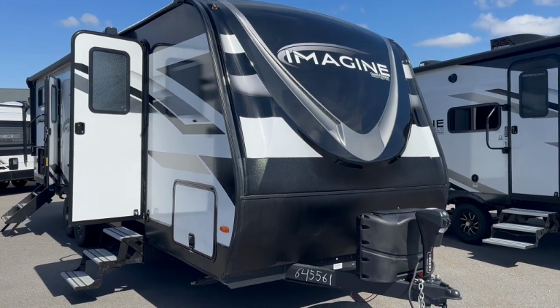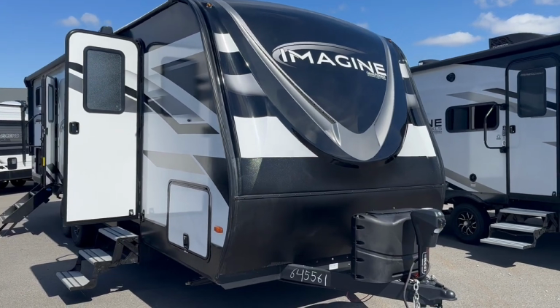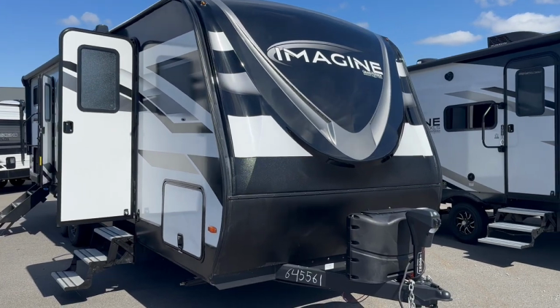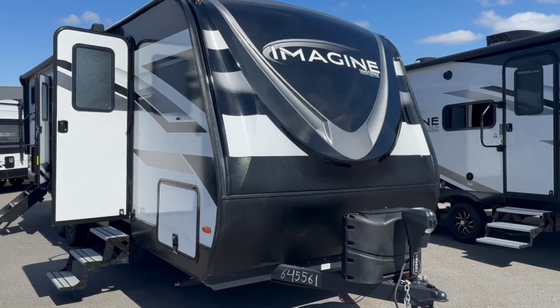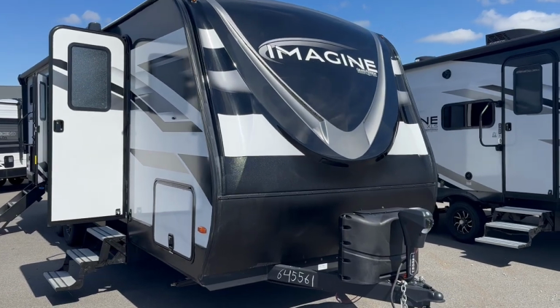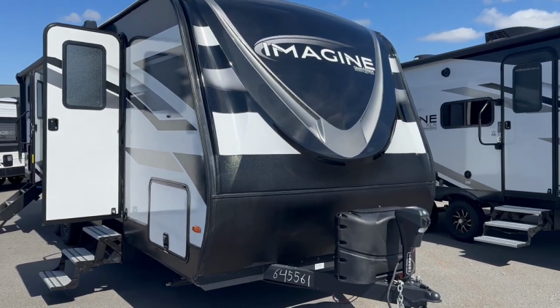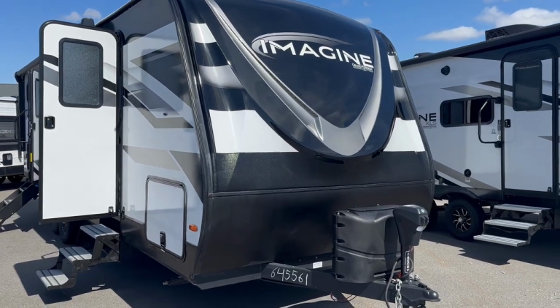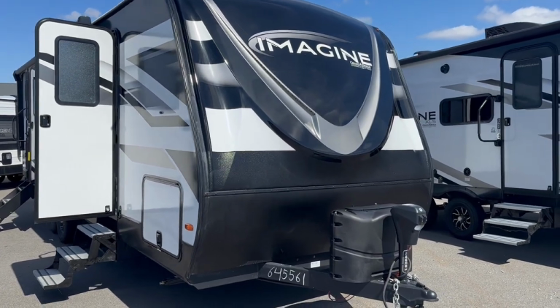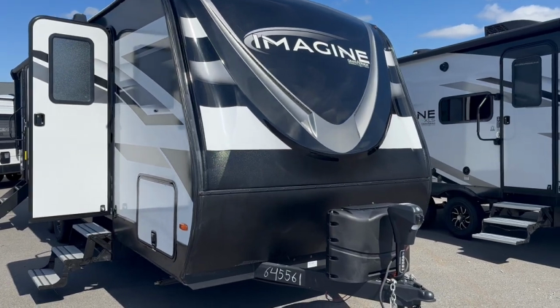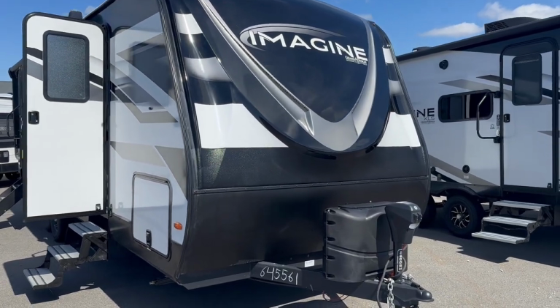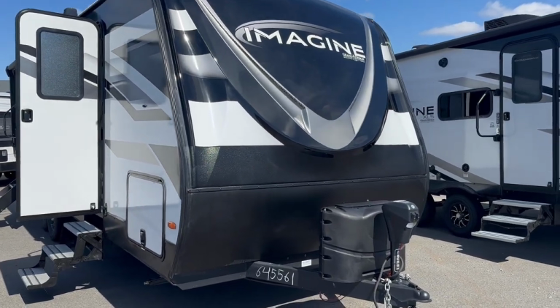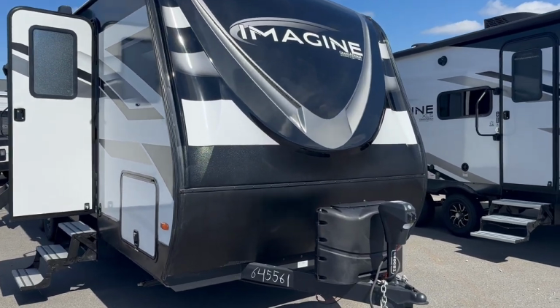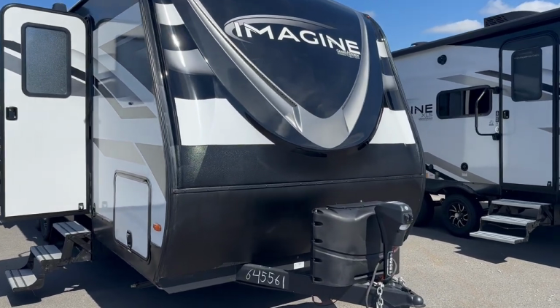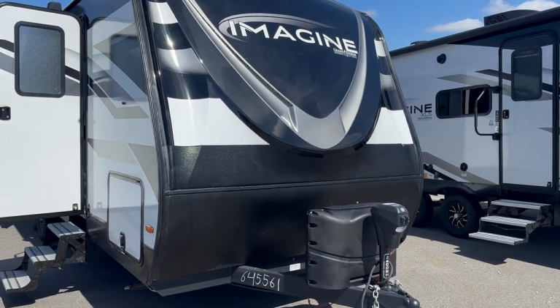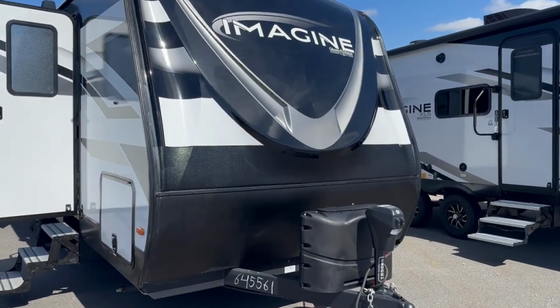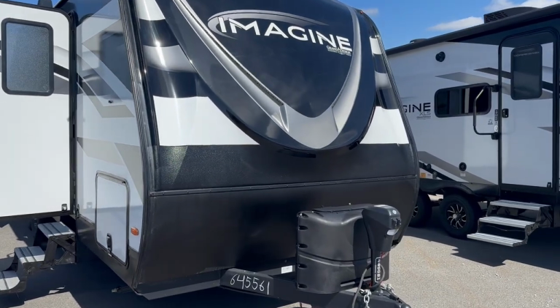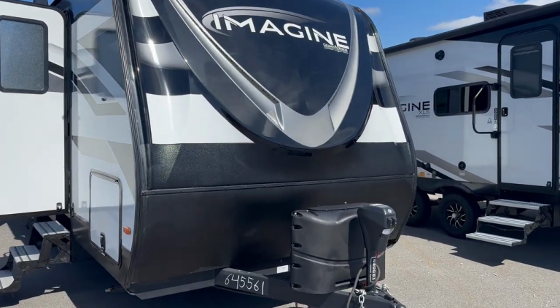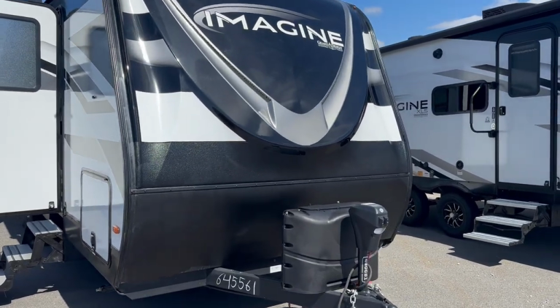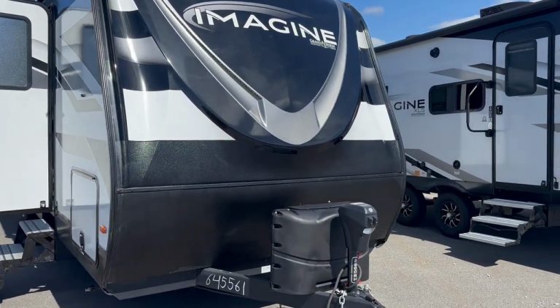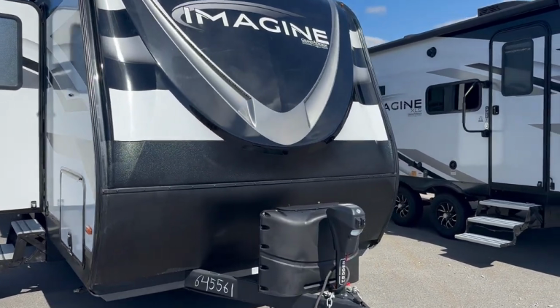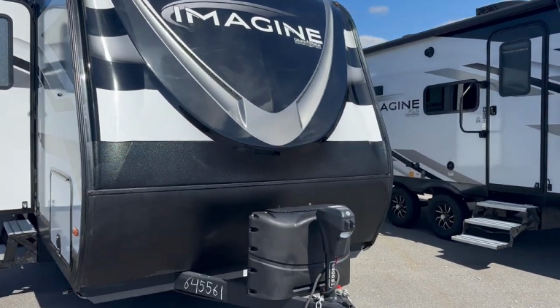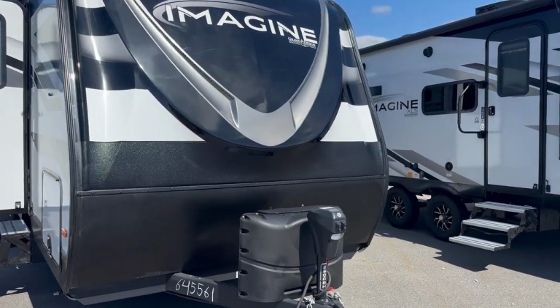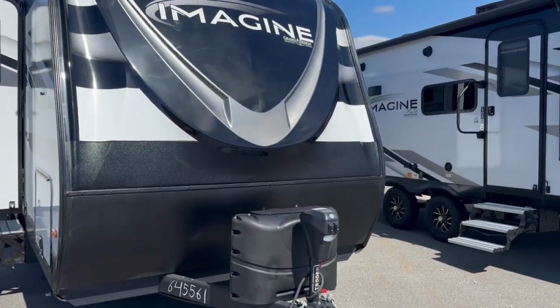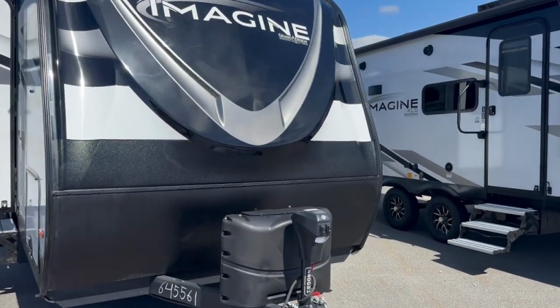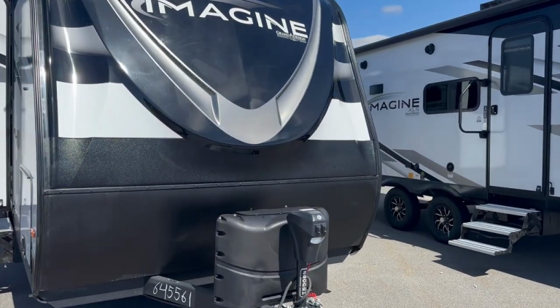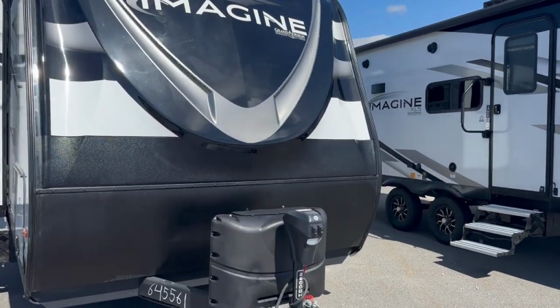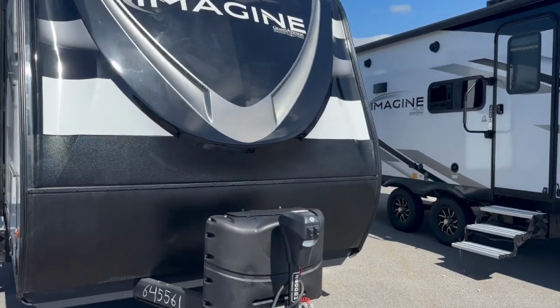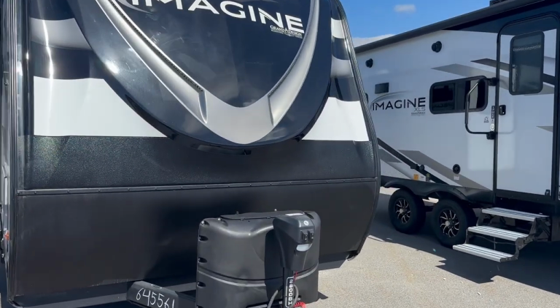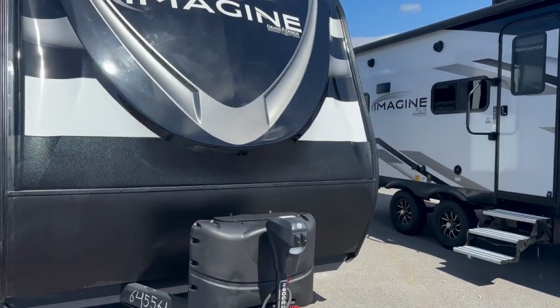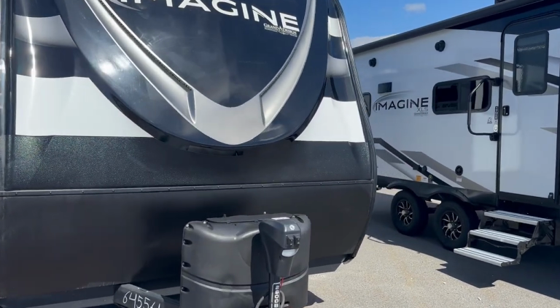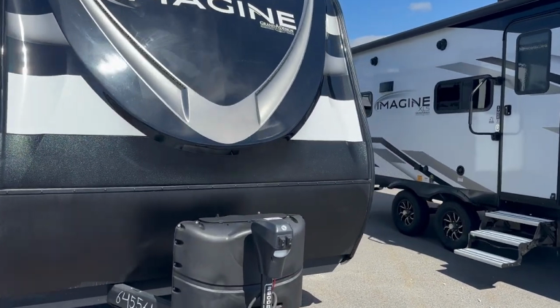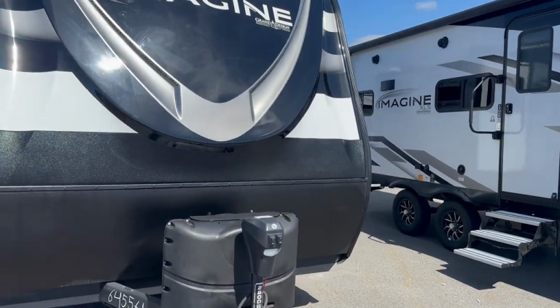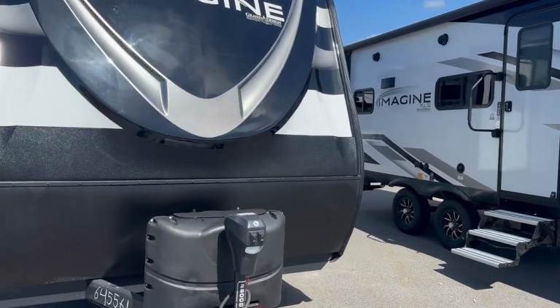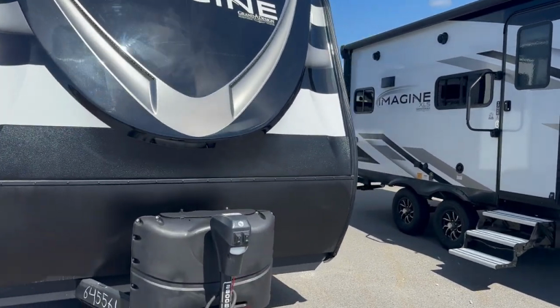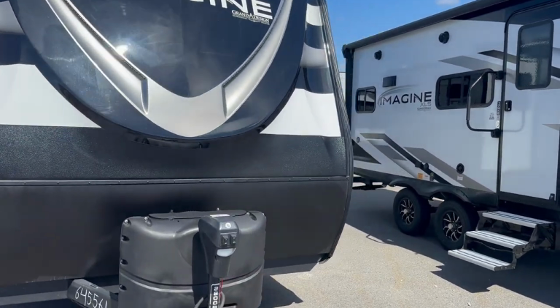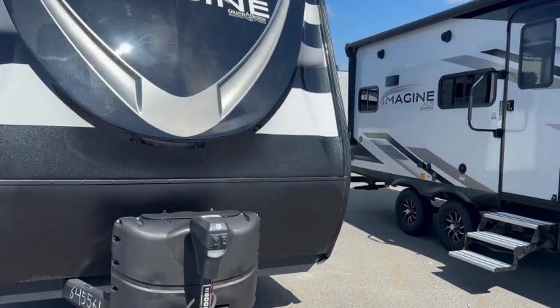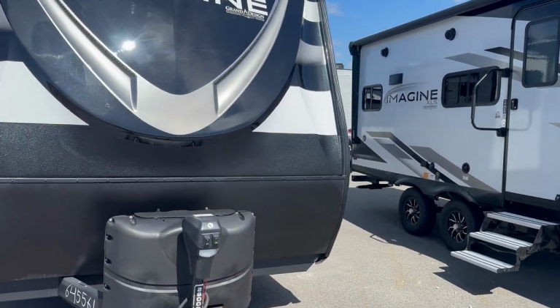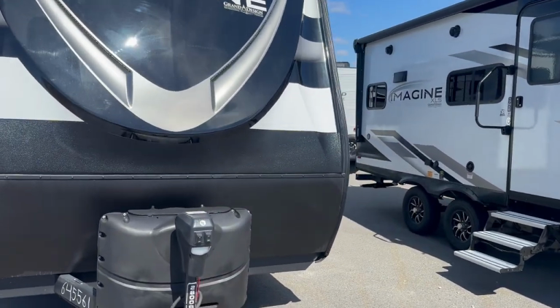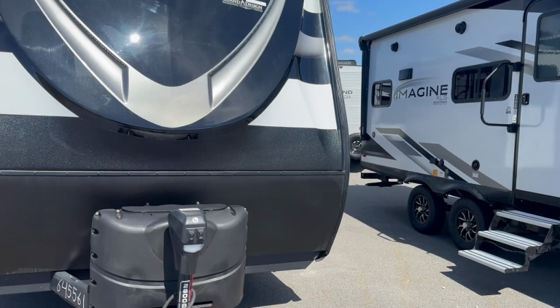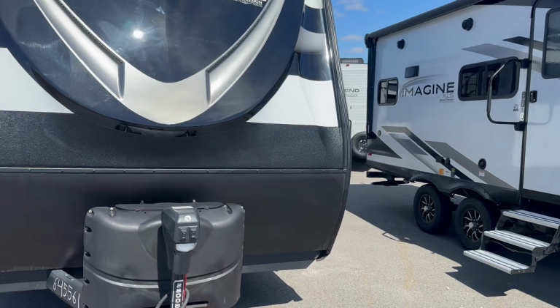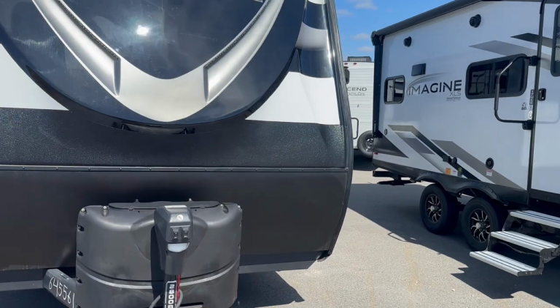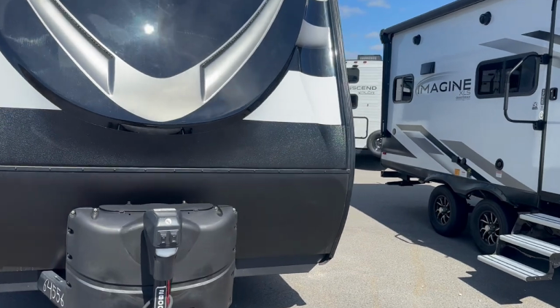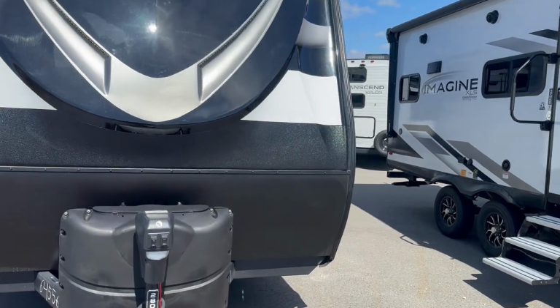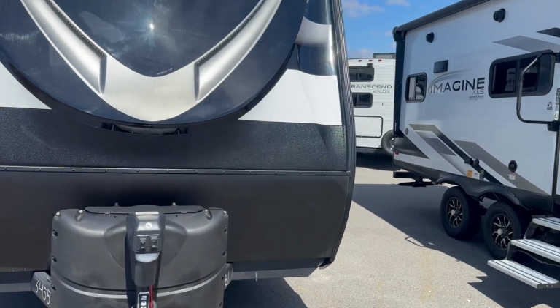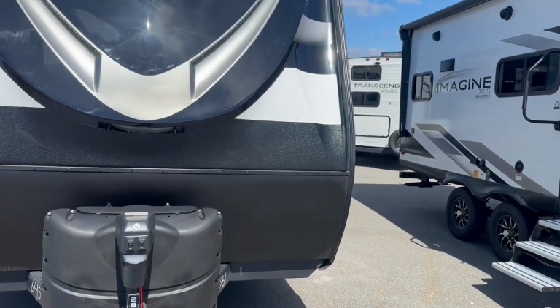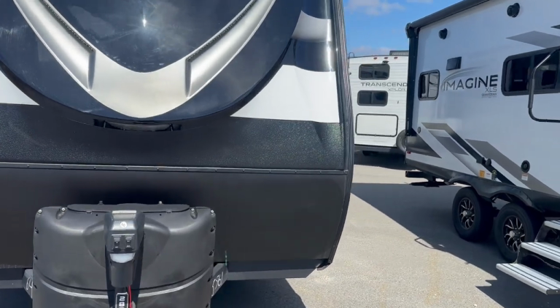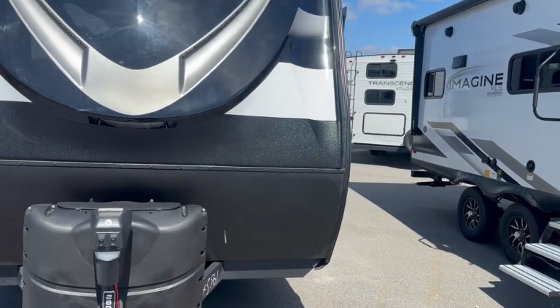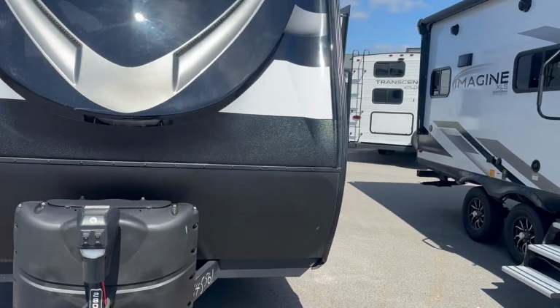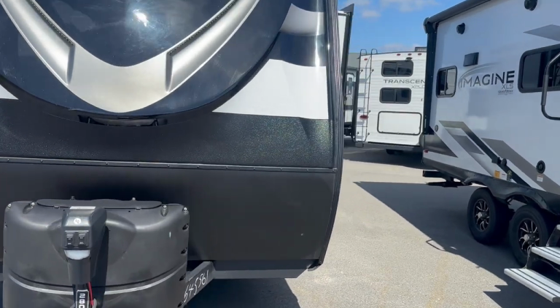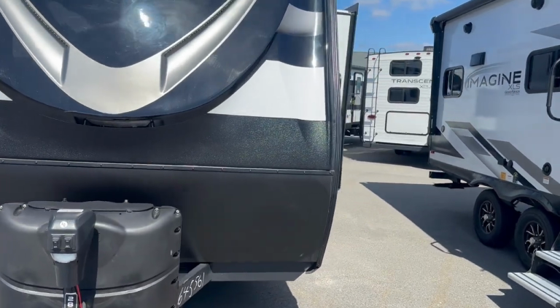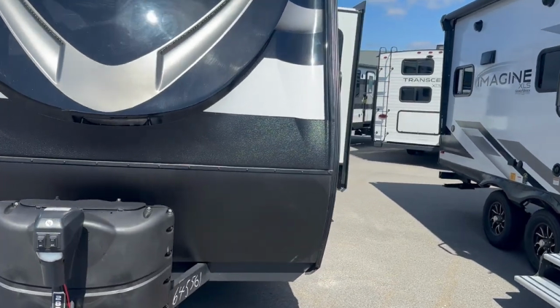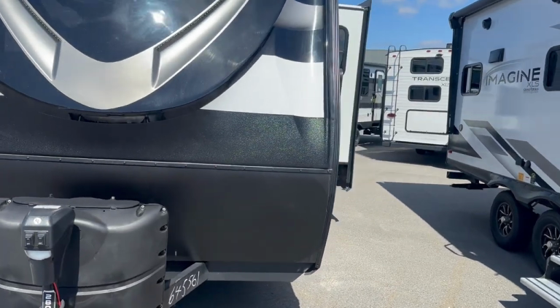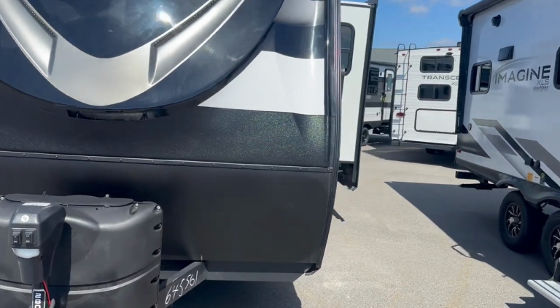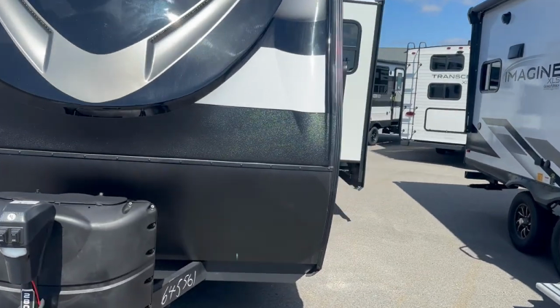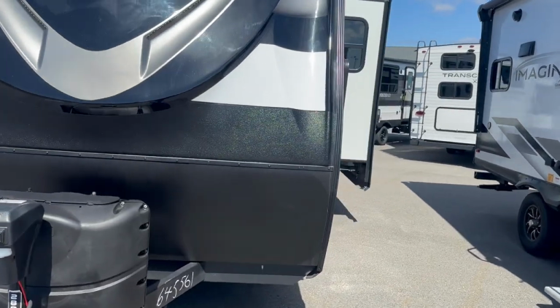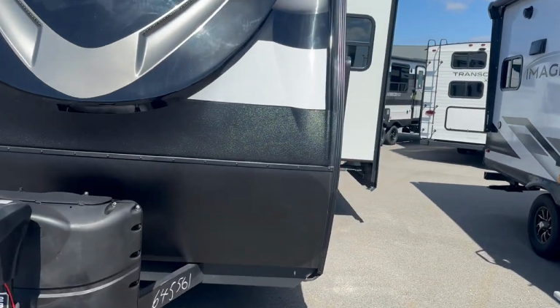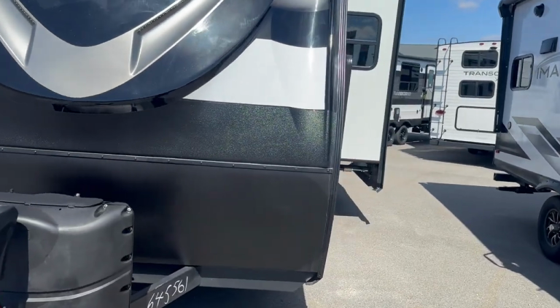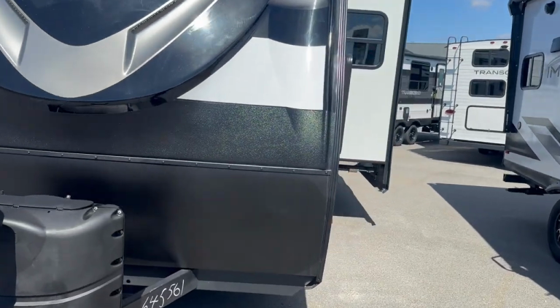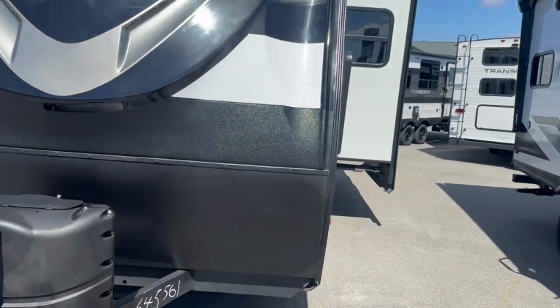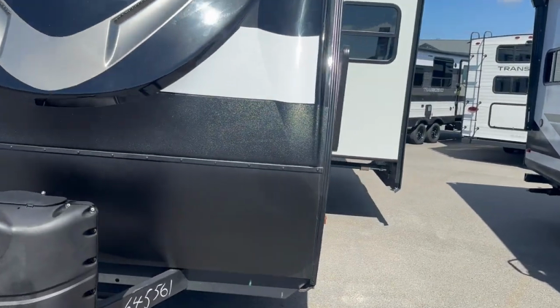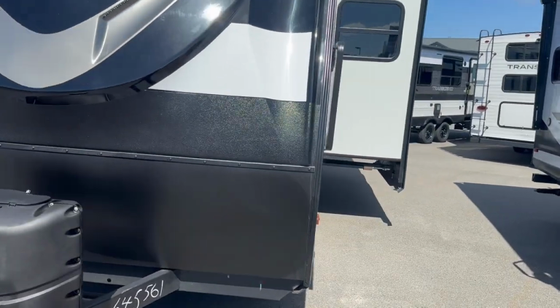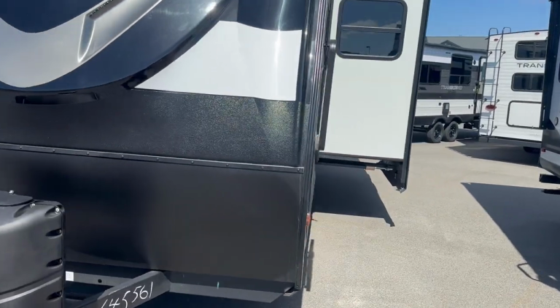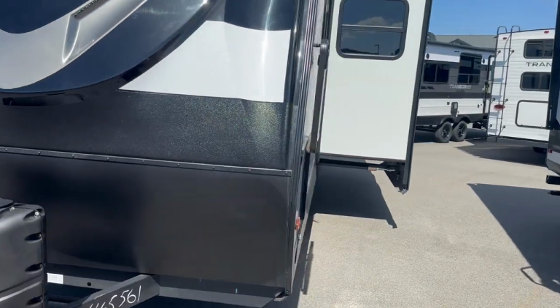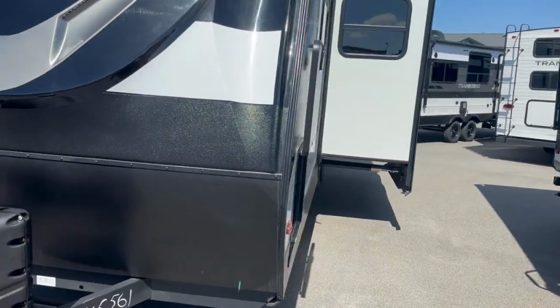Hi folks, Jason here at Leisure Time Sales, taking a look at a 2023 Grand Design Imagine 2800BHS.